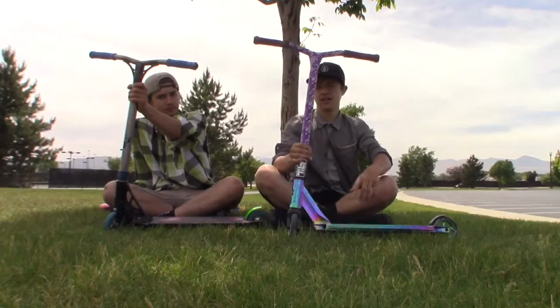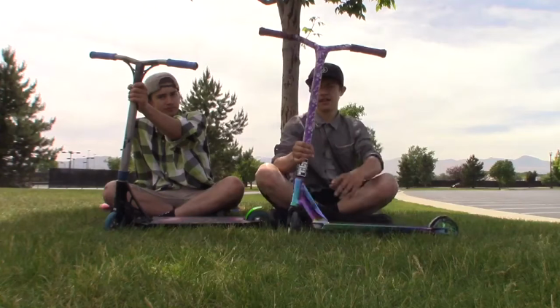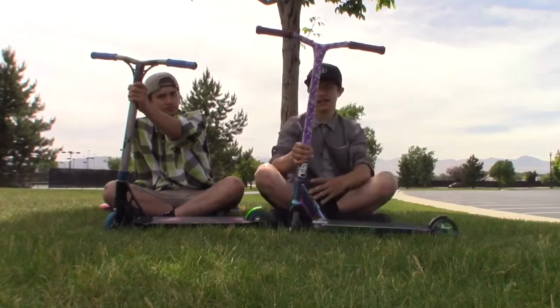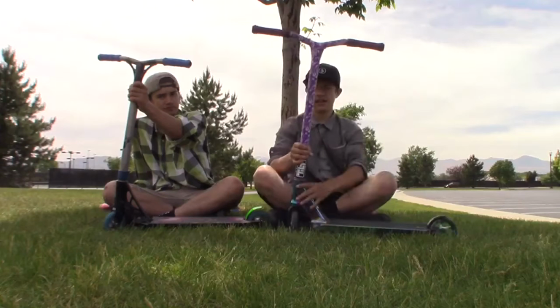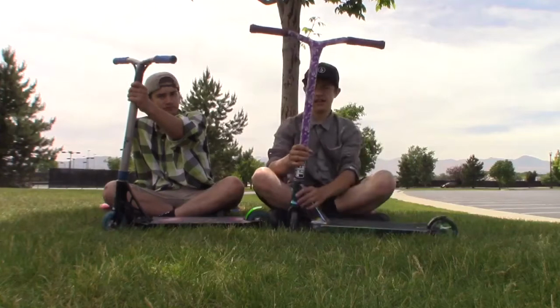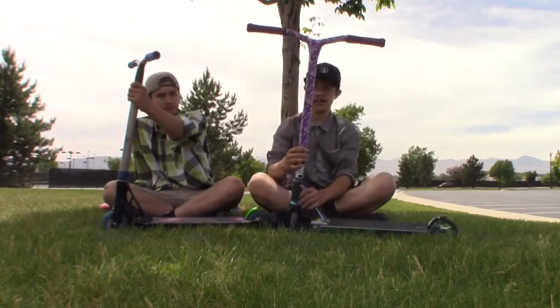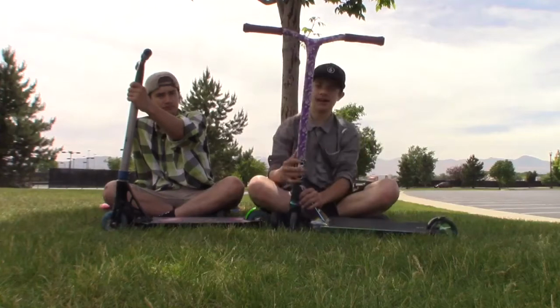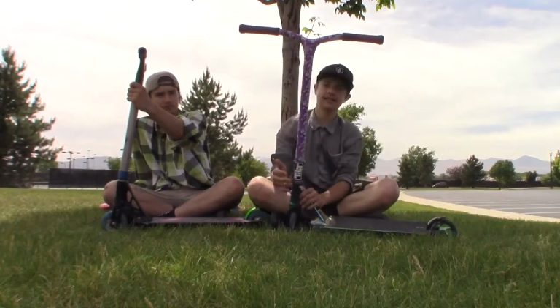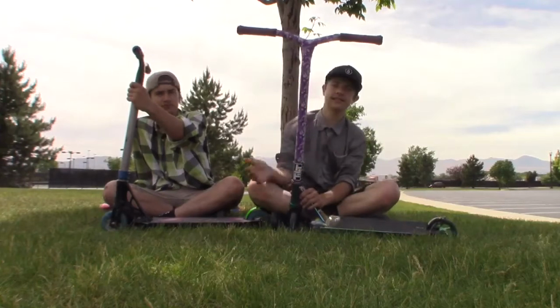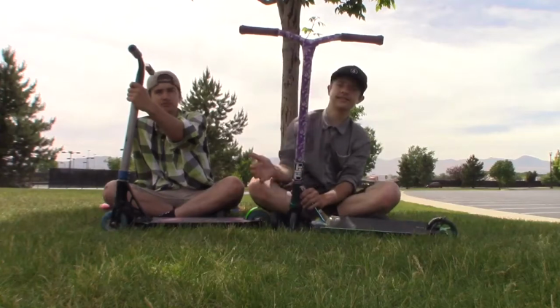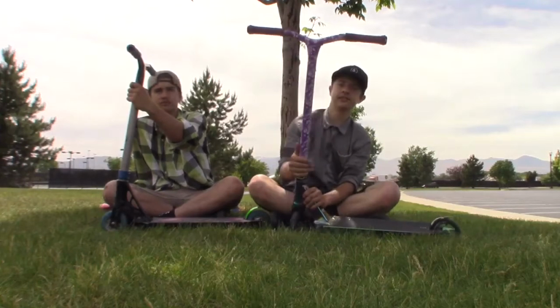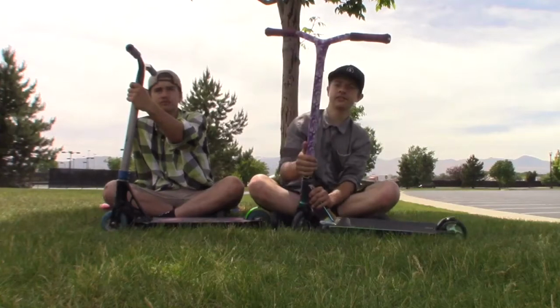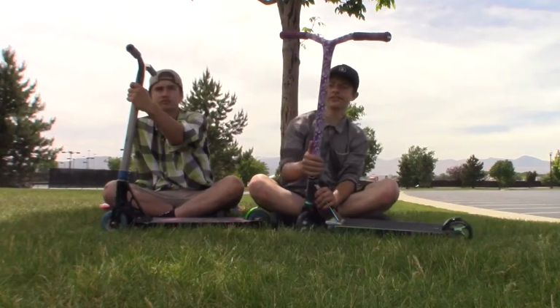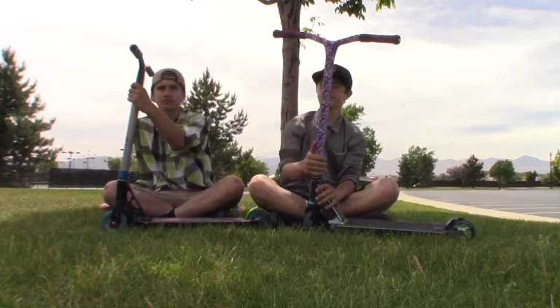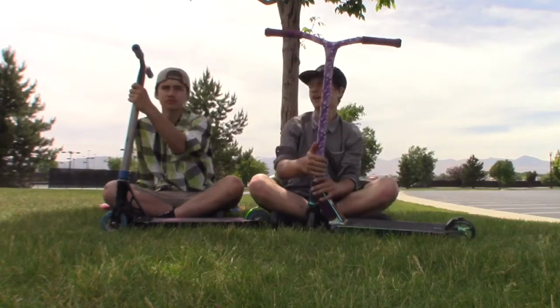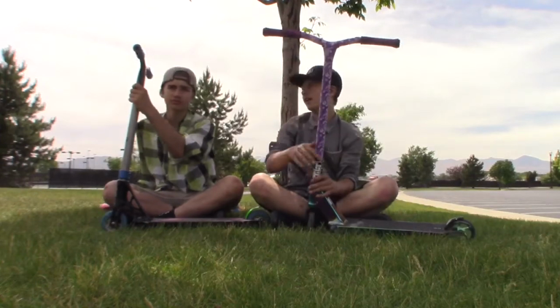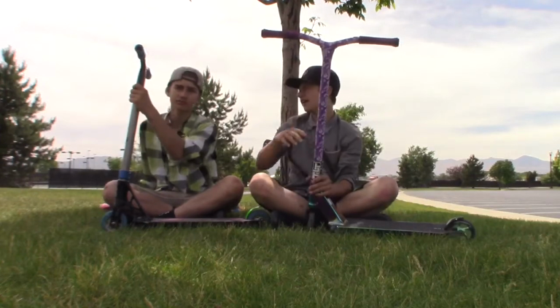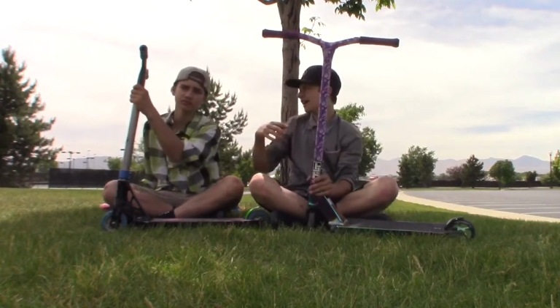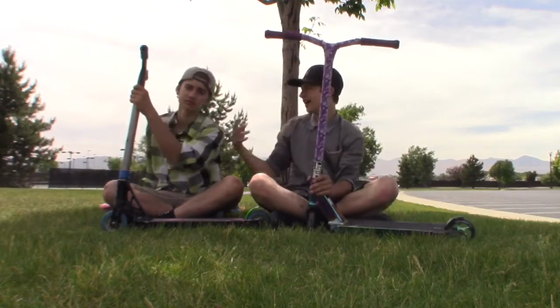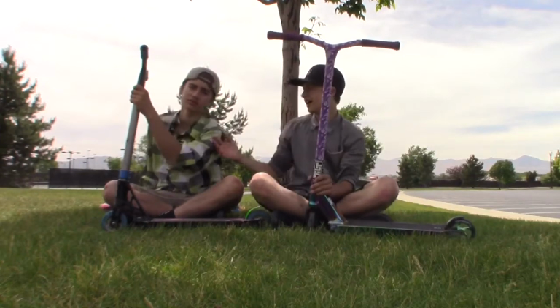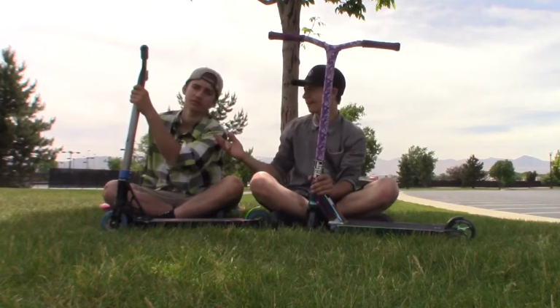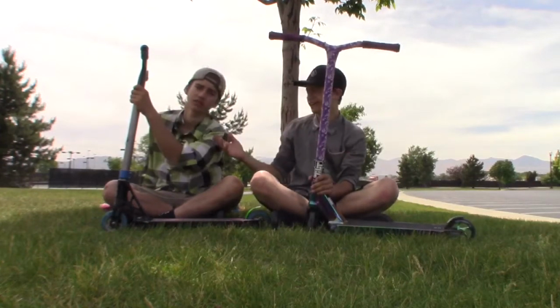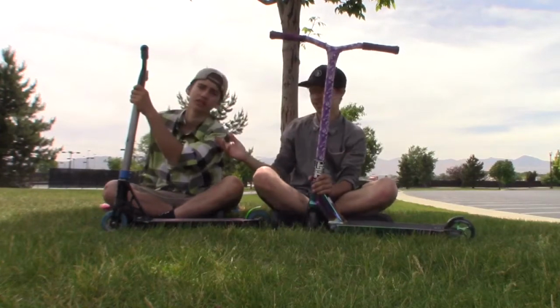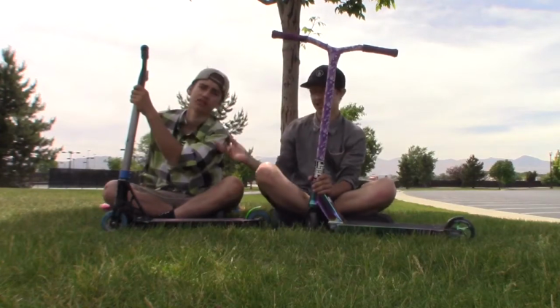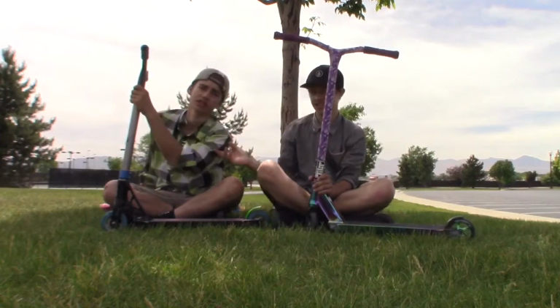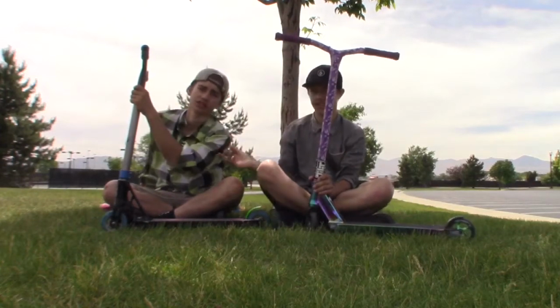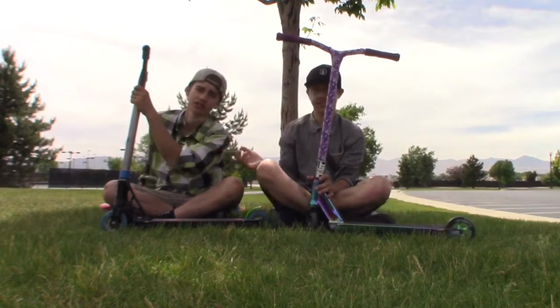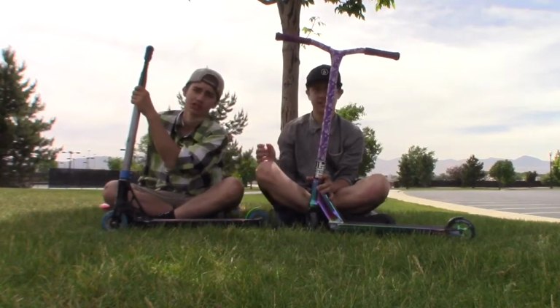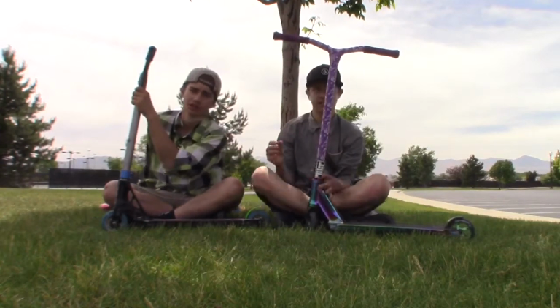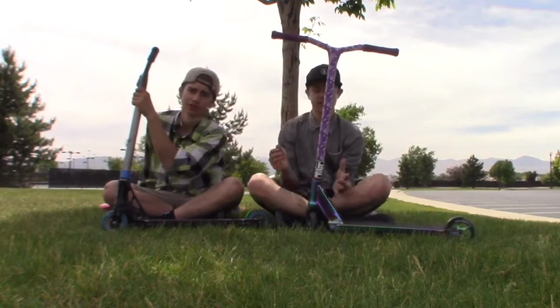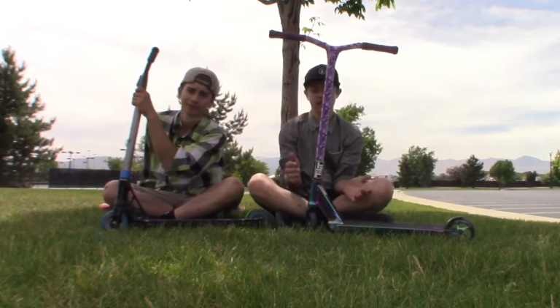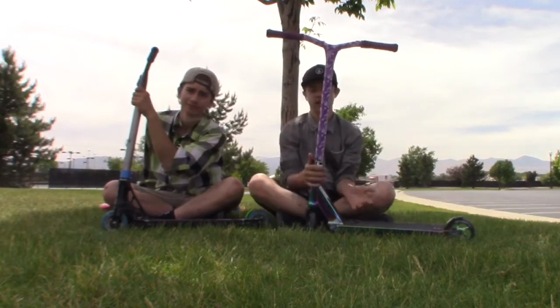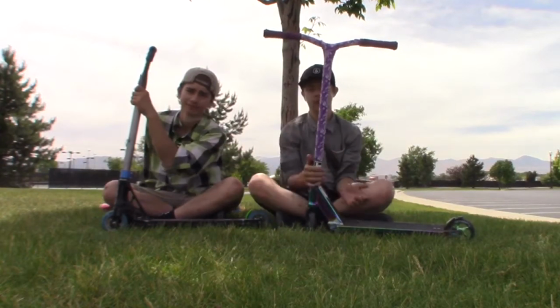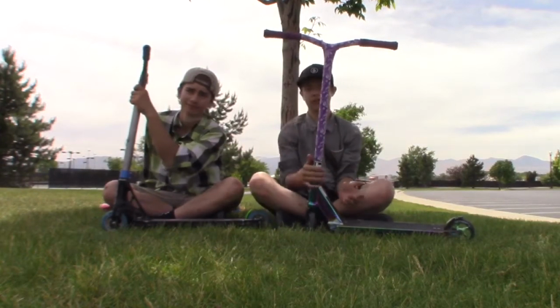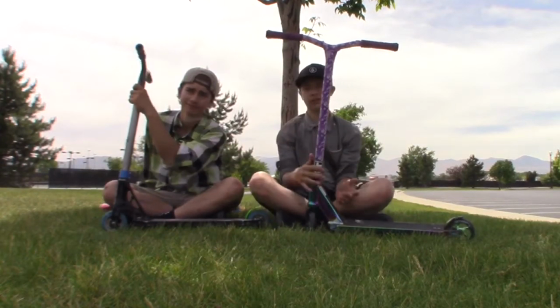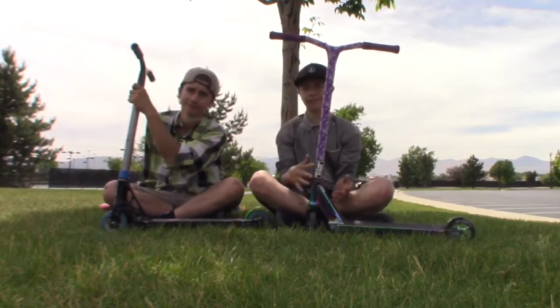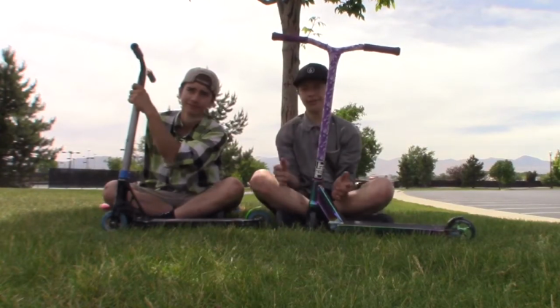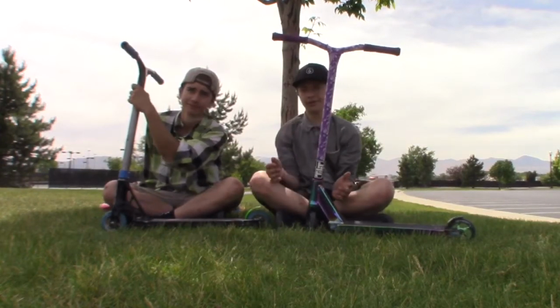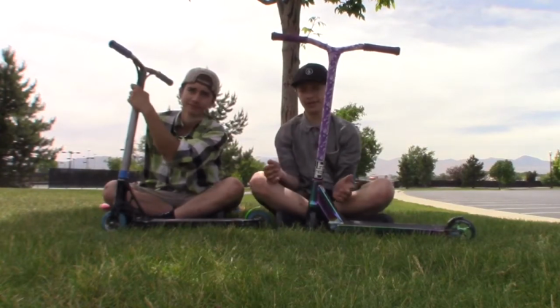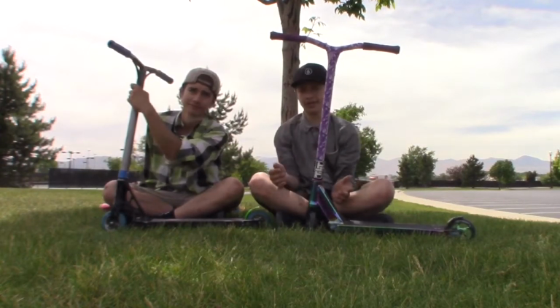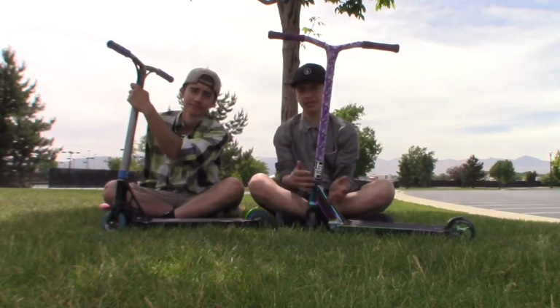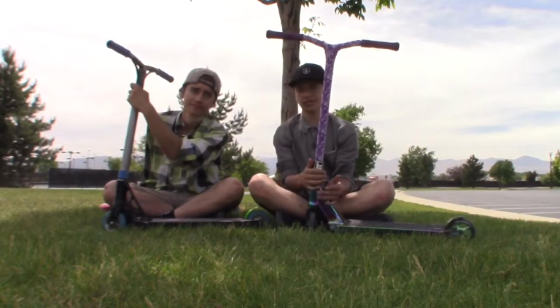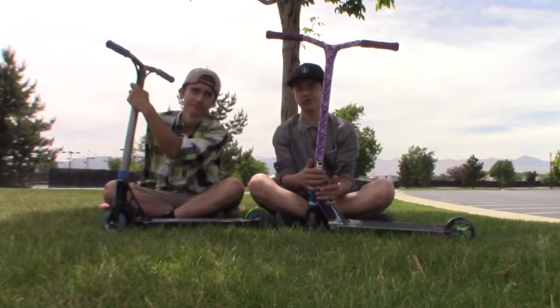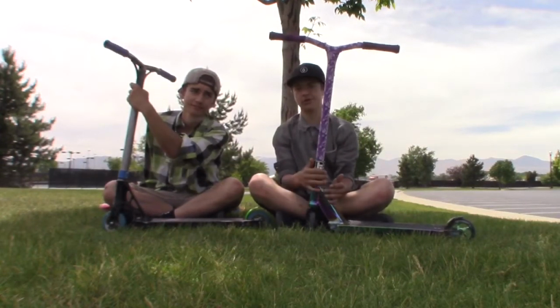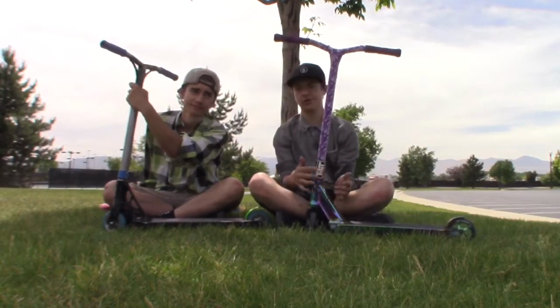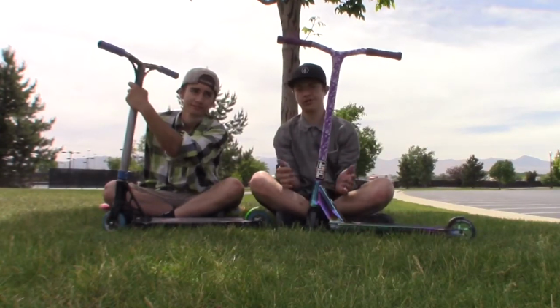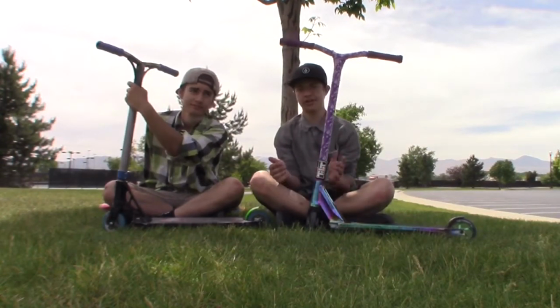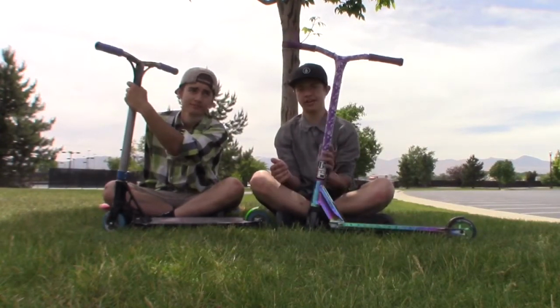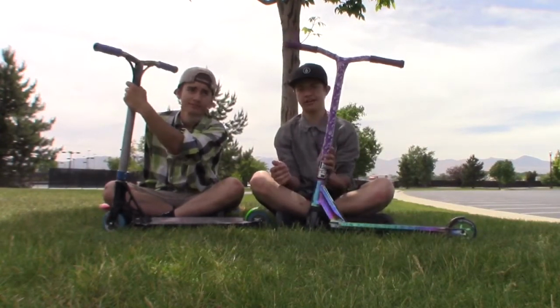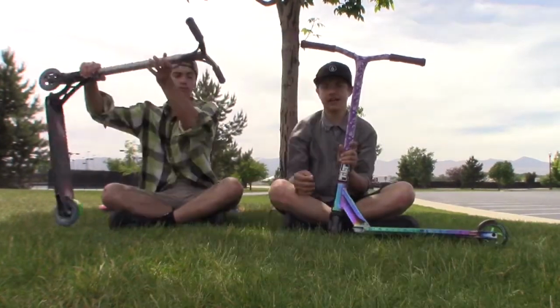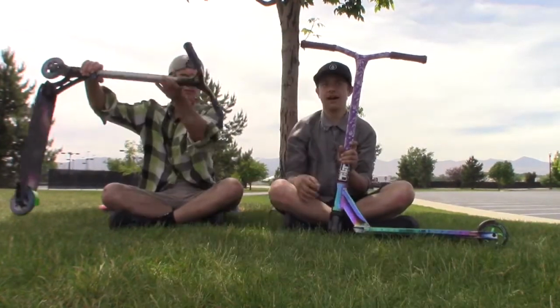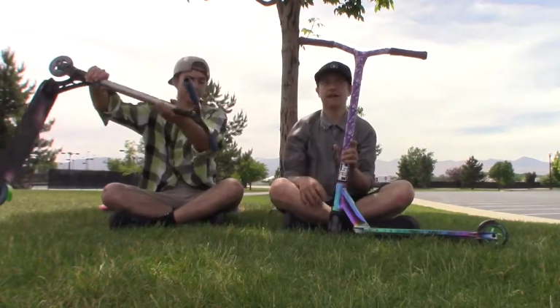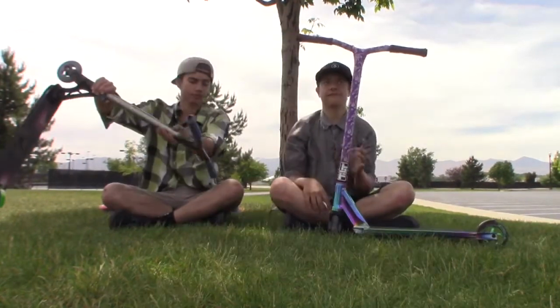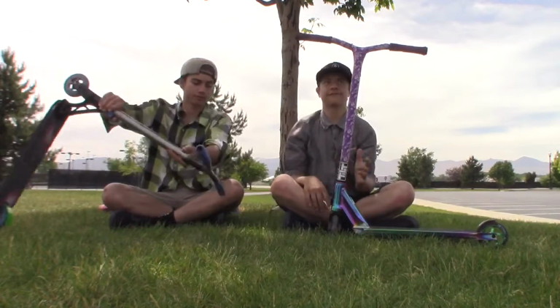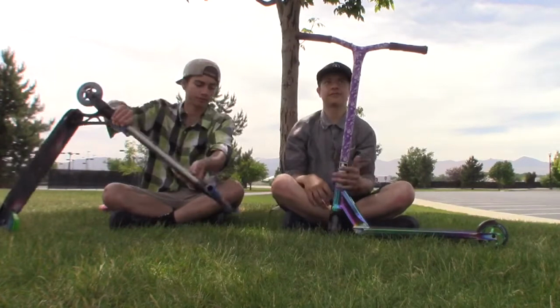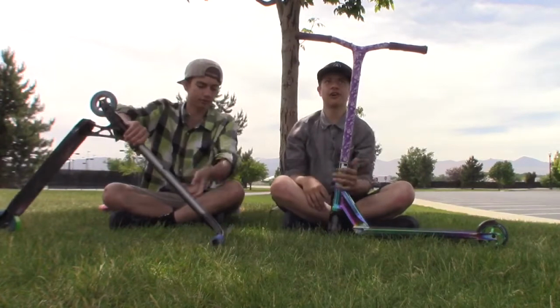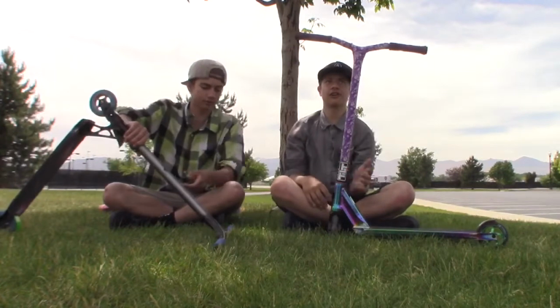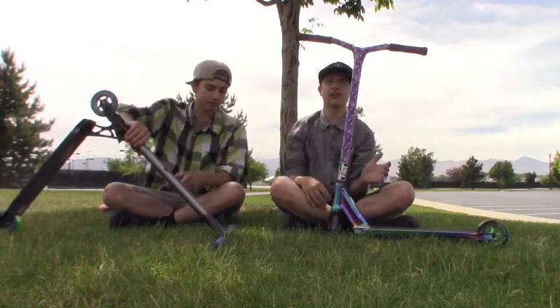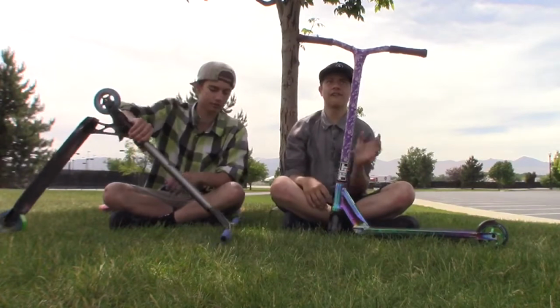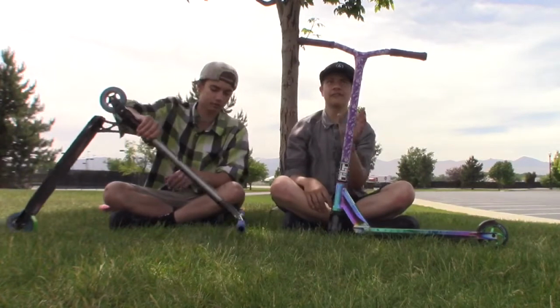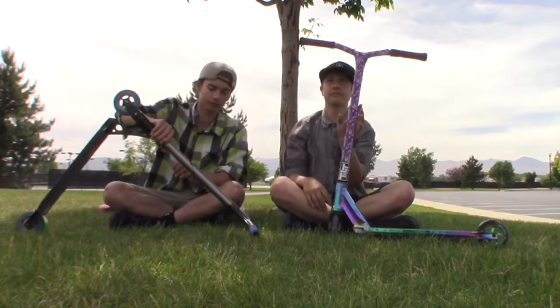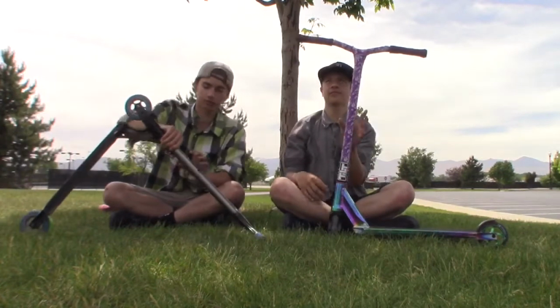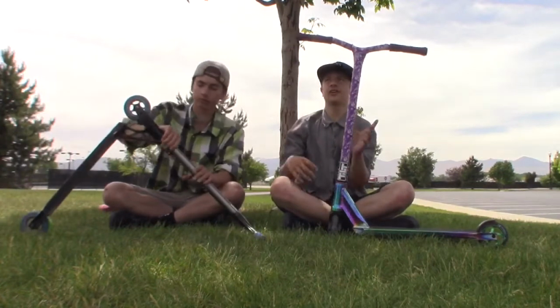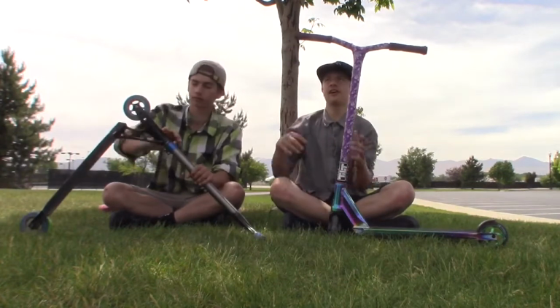Hey guys, it's Dylan Scott and Sage Snow, and we're gonna be doing a scooter check. Starting off from the top,